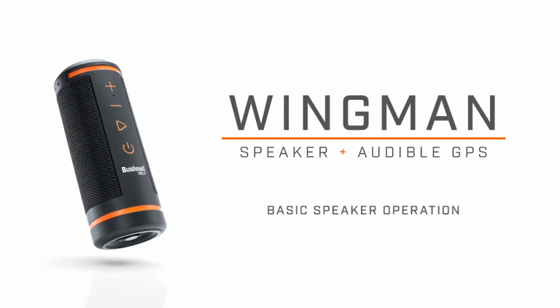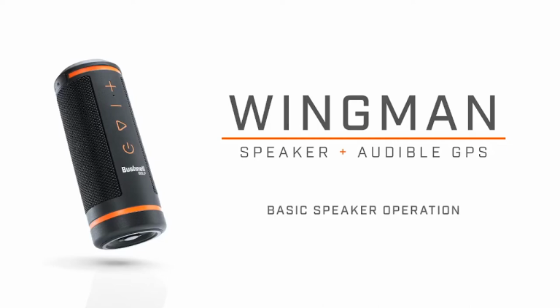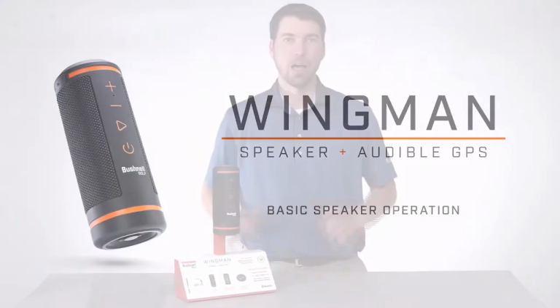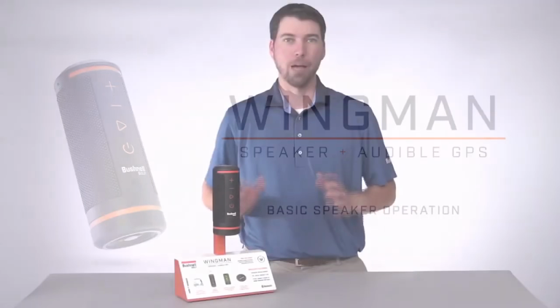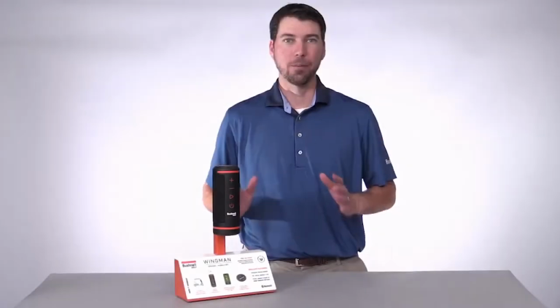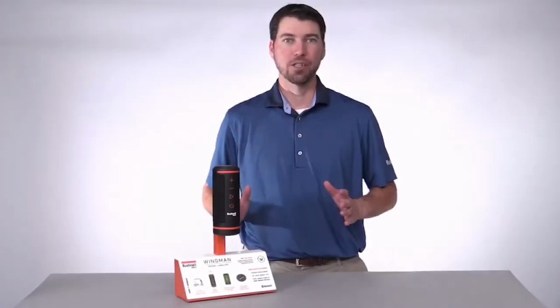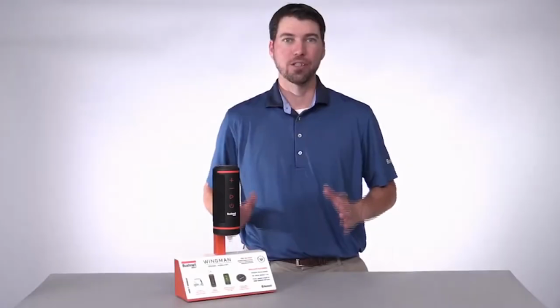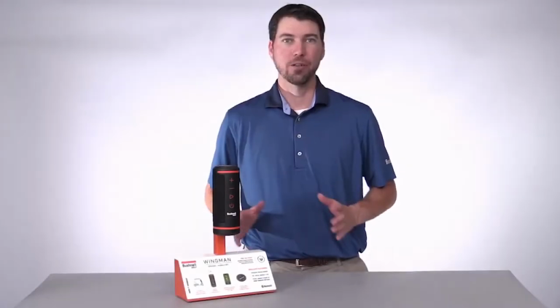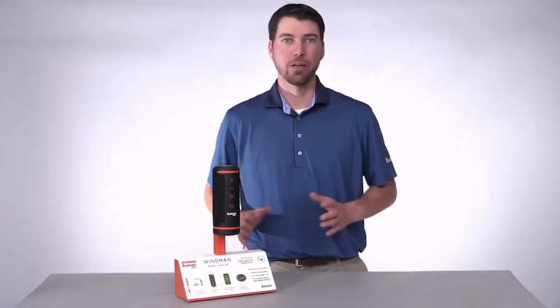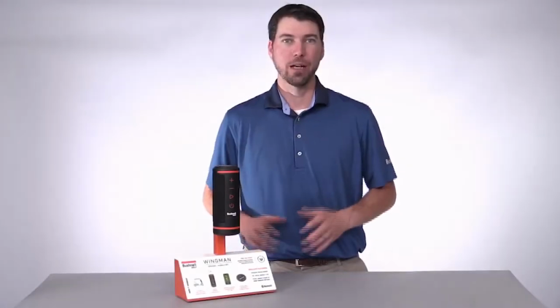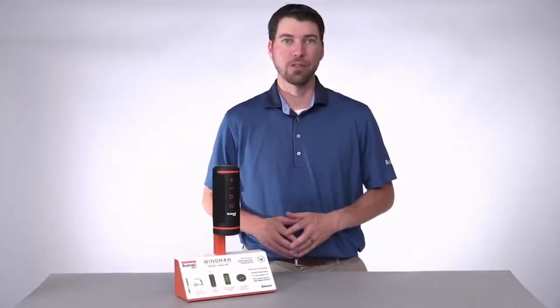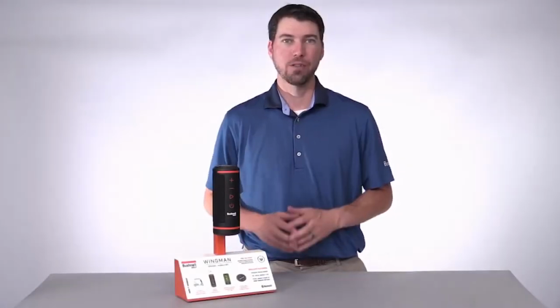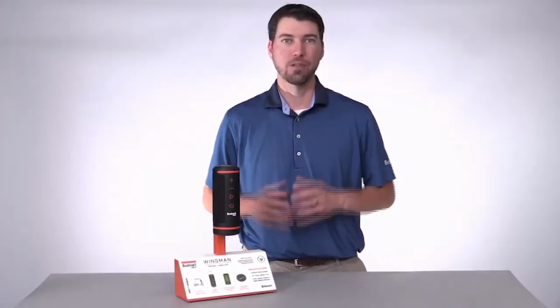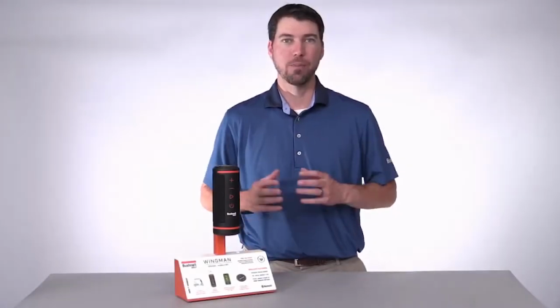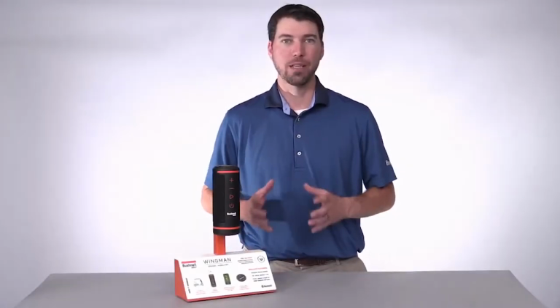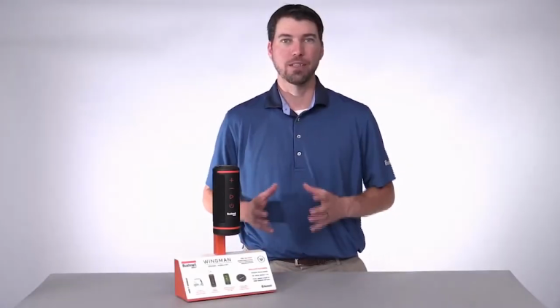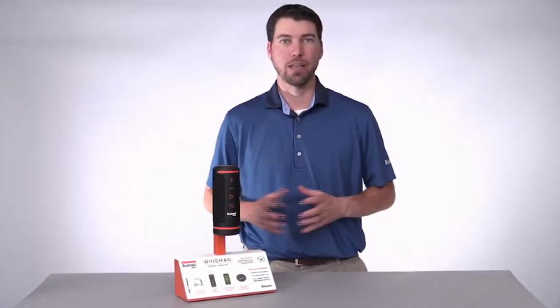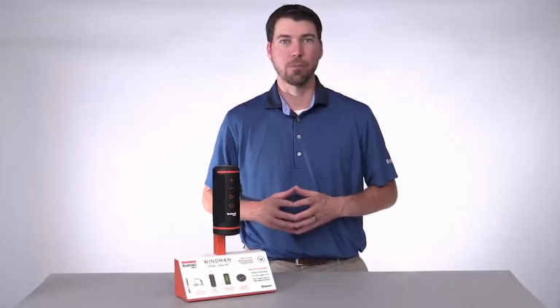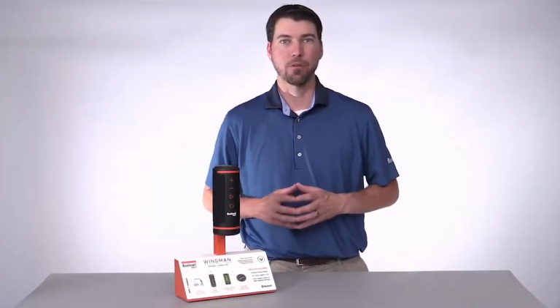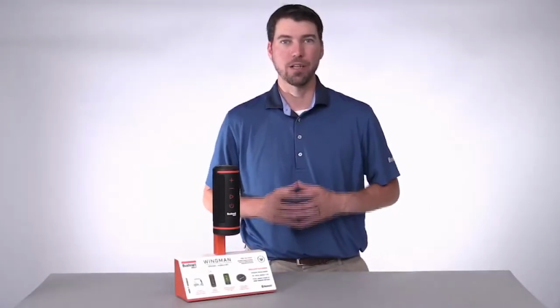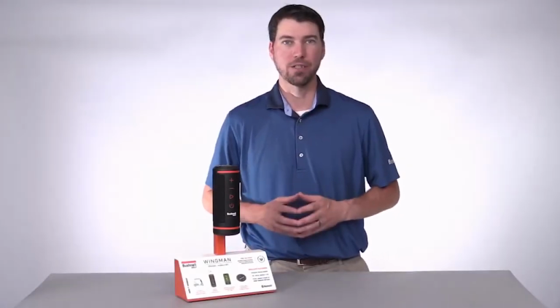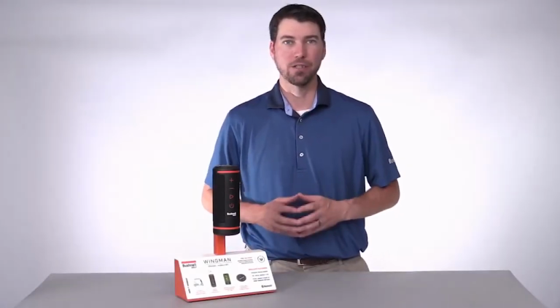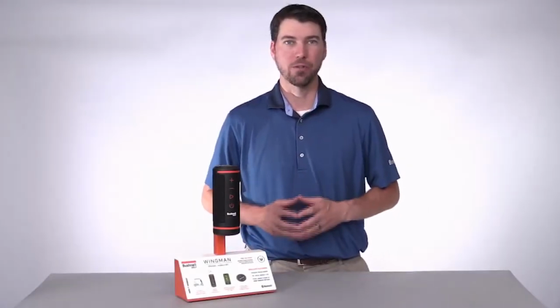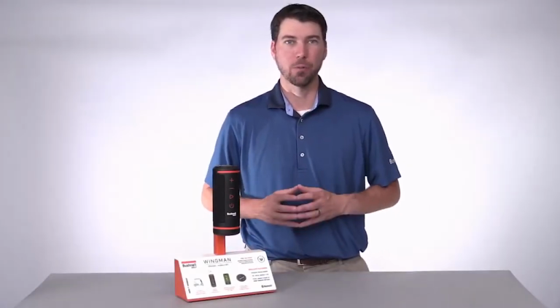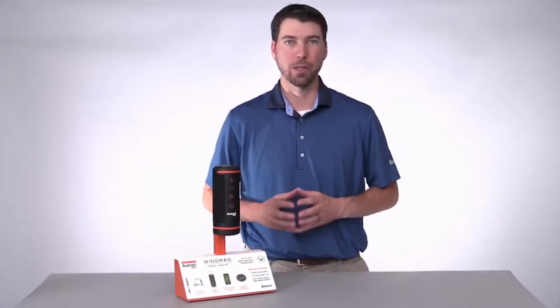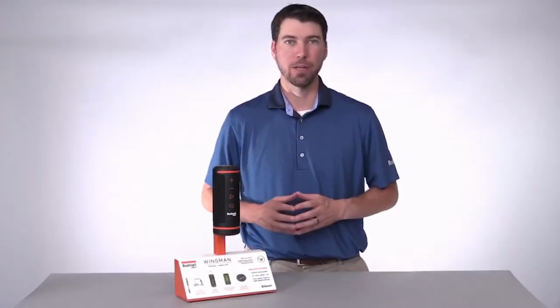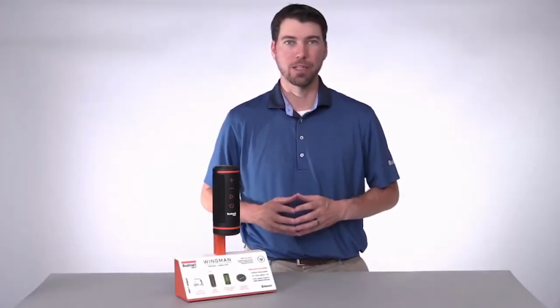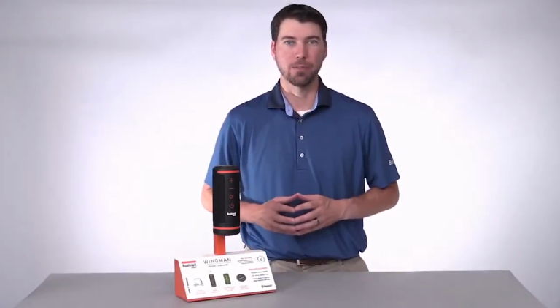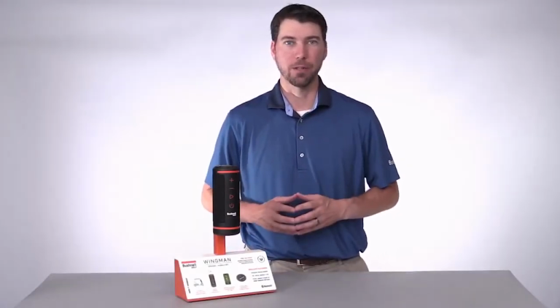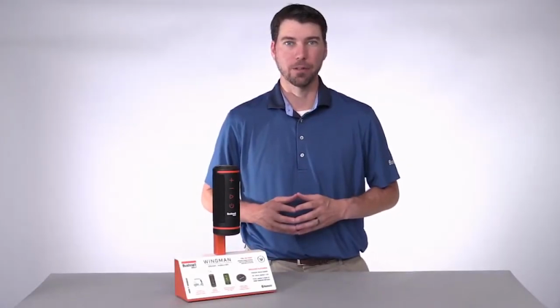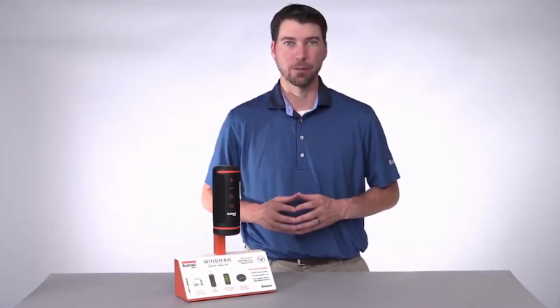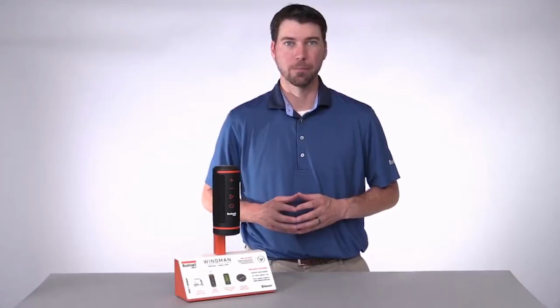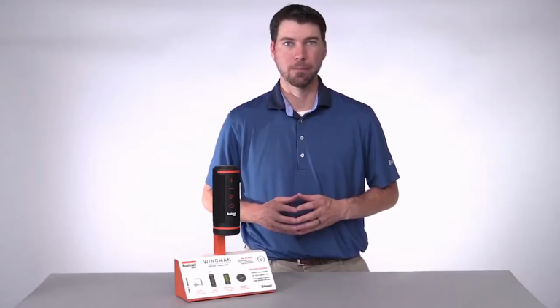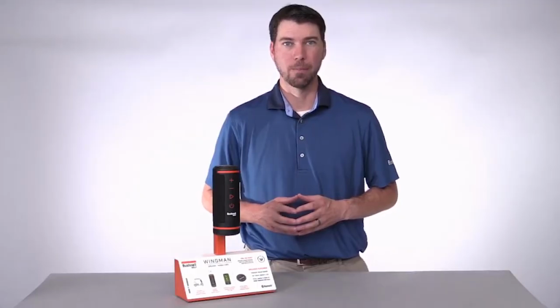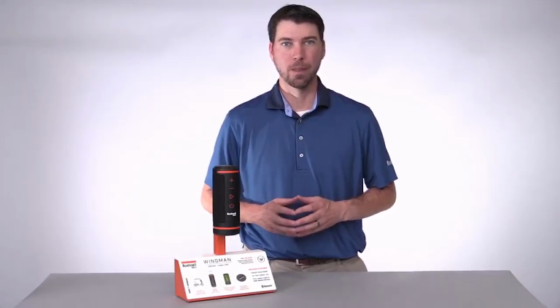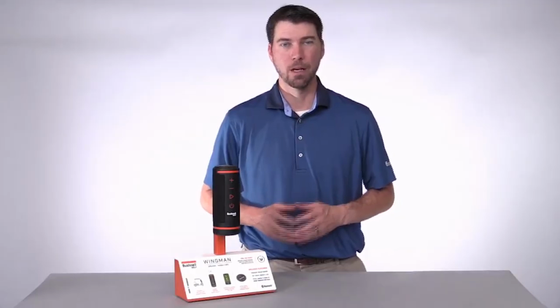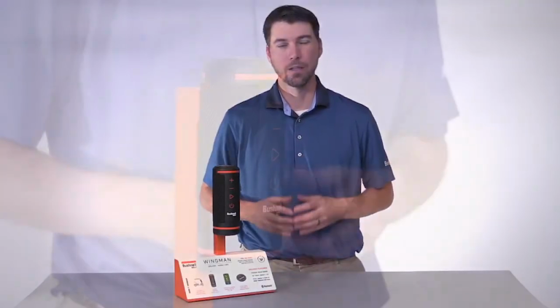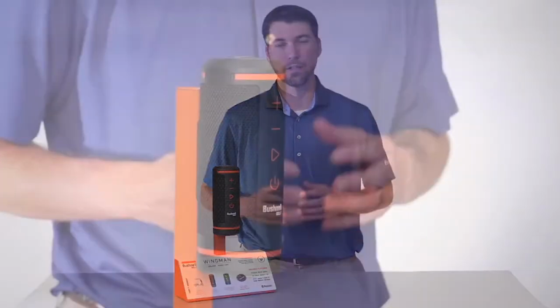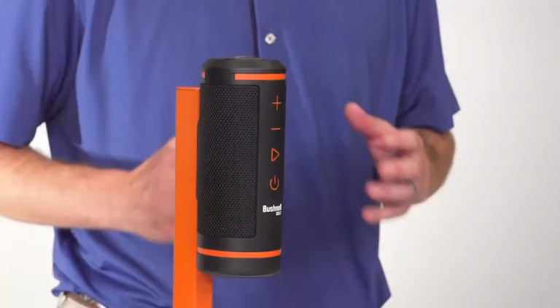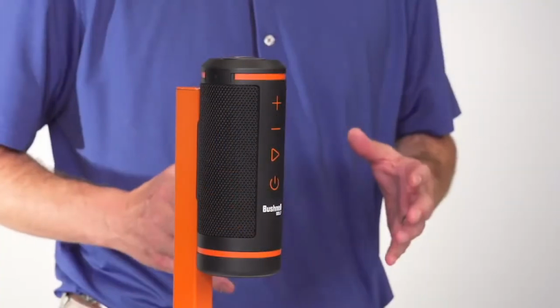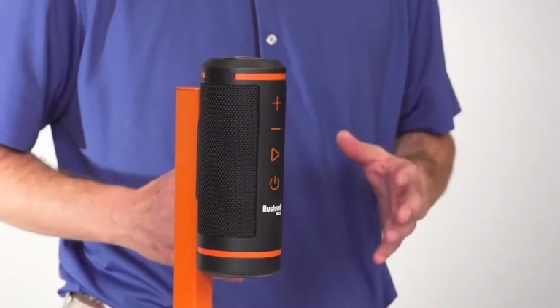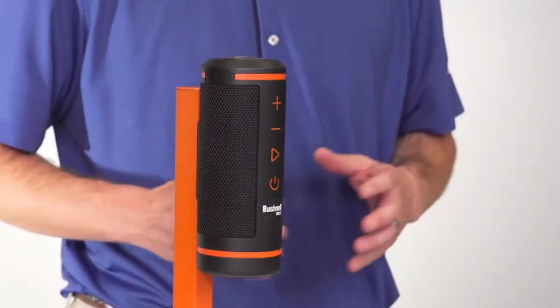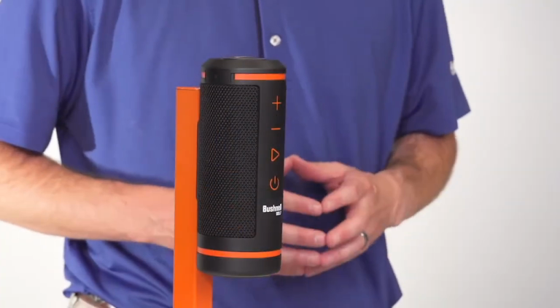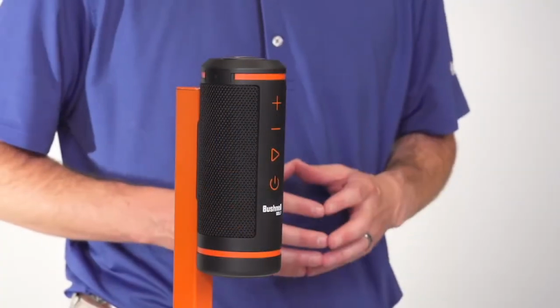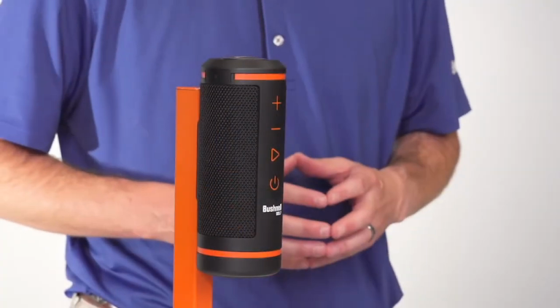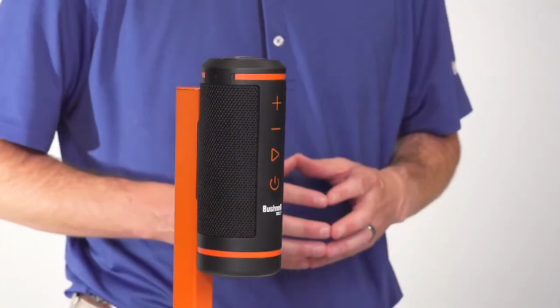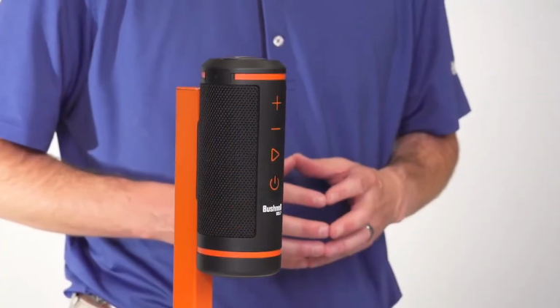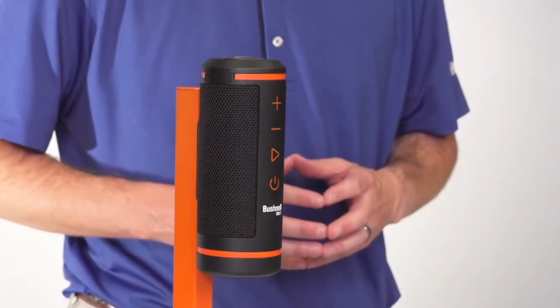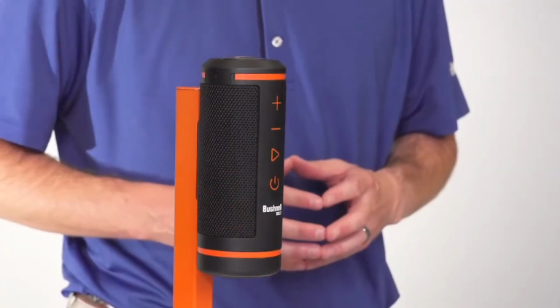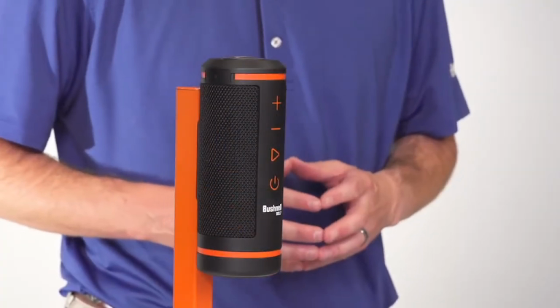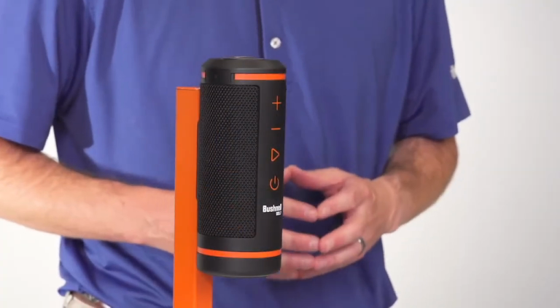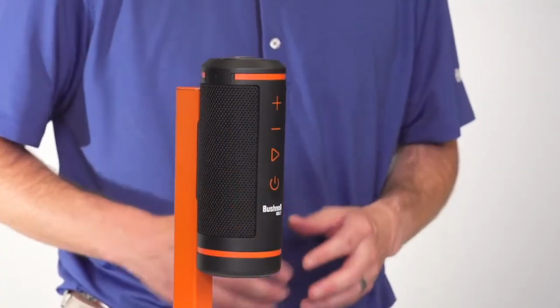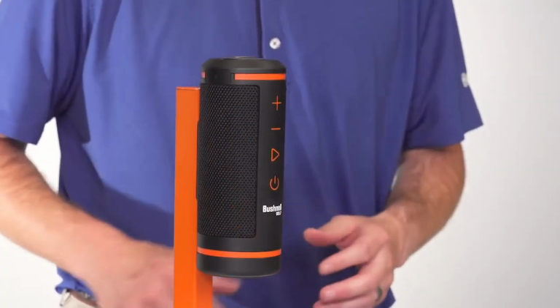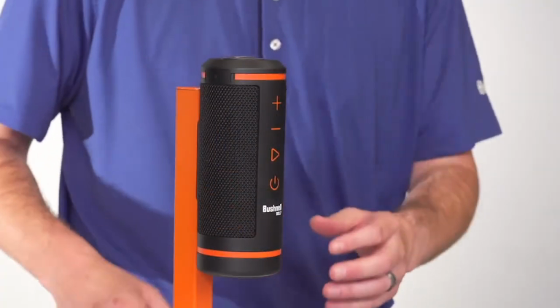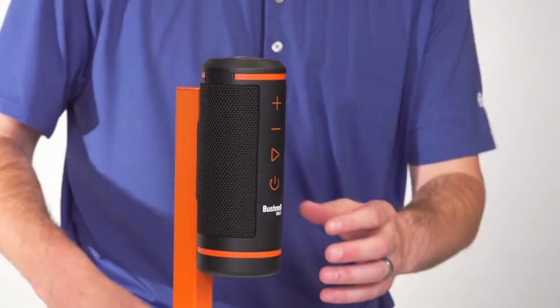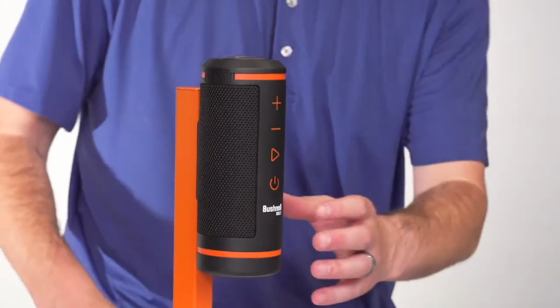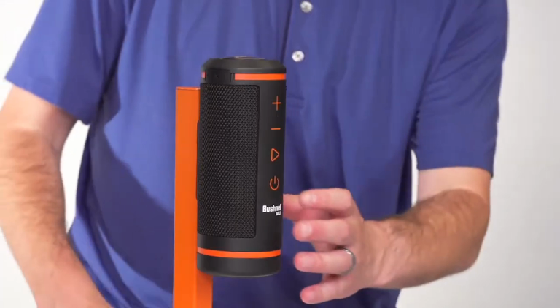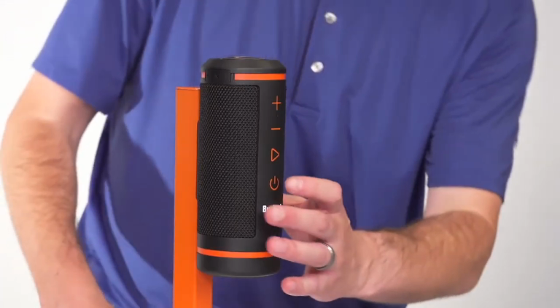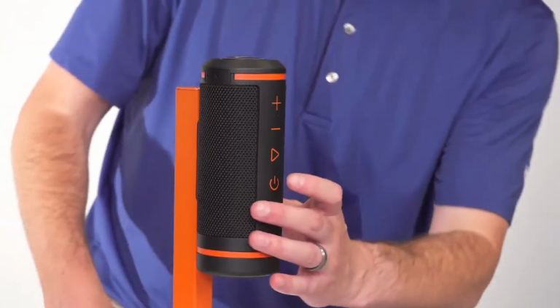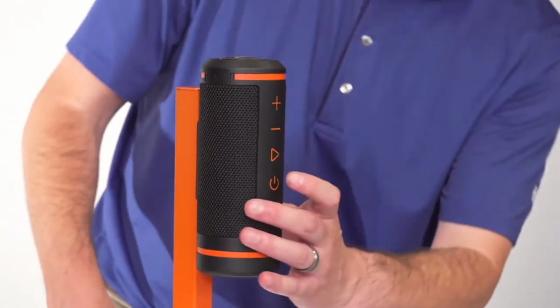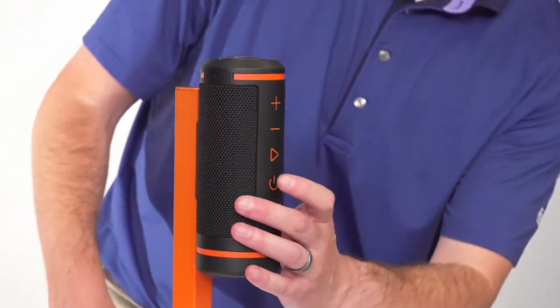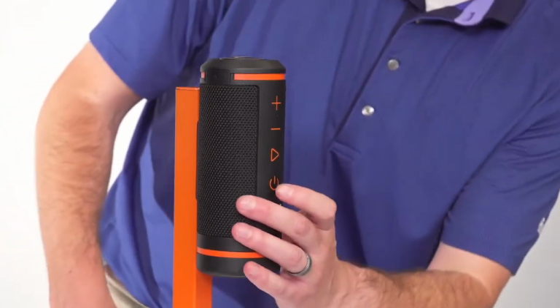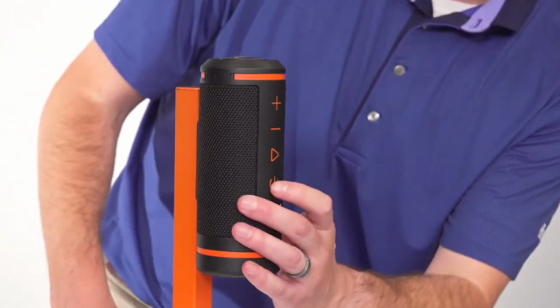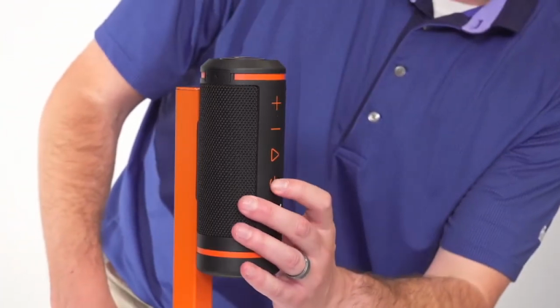I'm going to show you how to use the basic operations of your Wingman speaker. To turn your unit on or off, press and hold the power button.